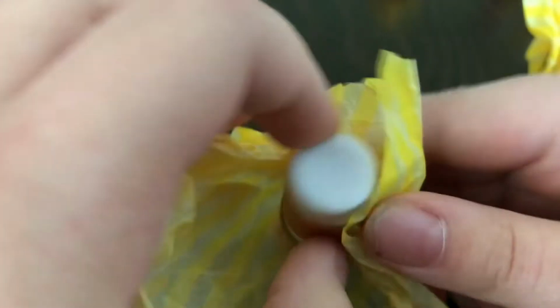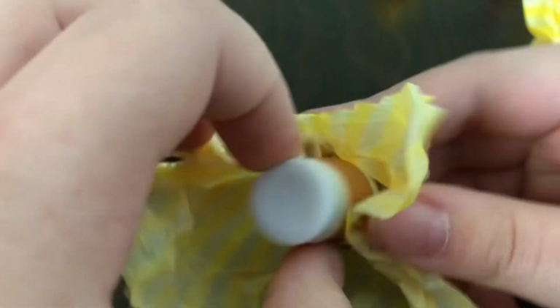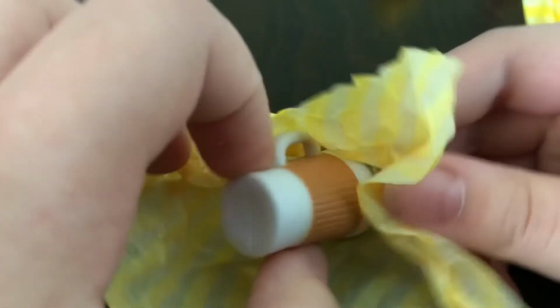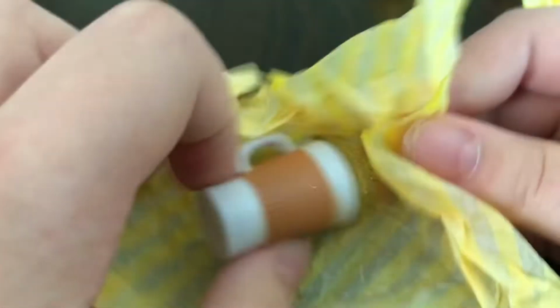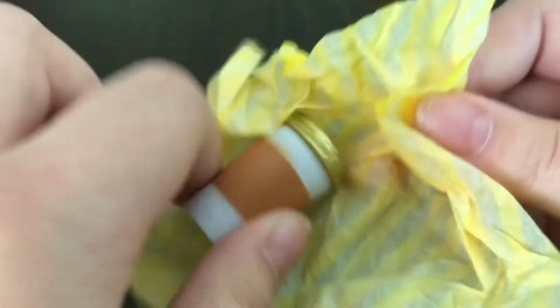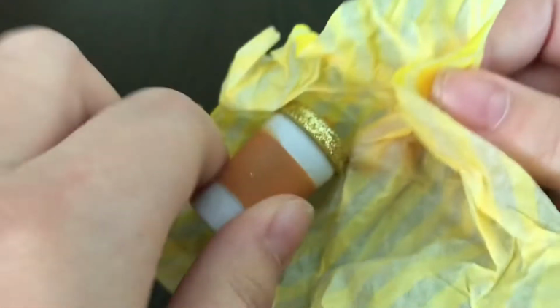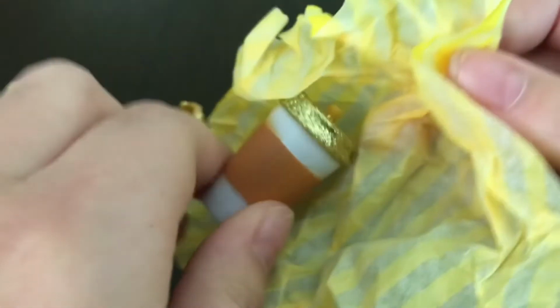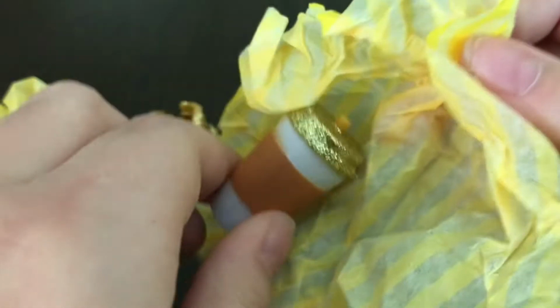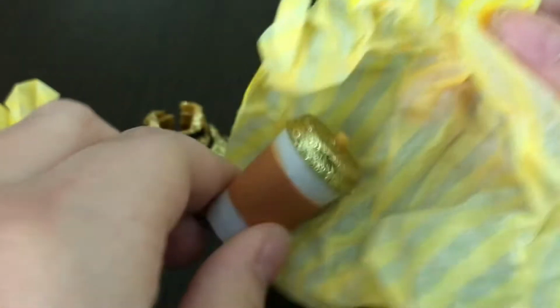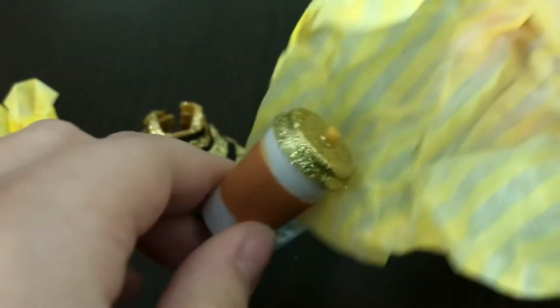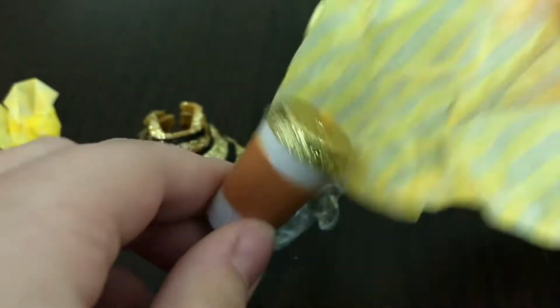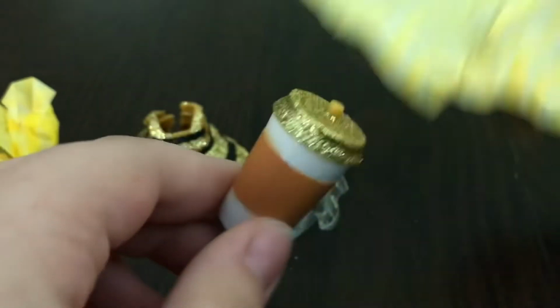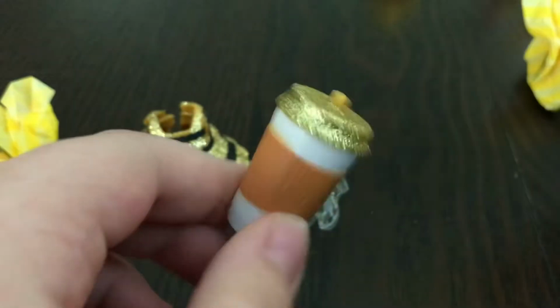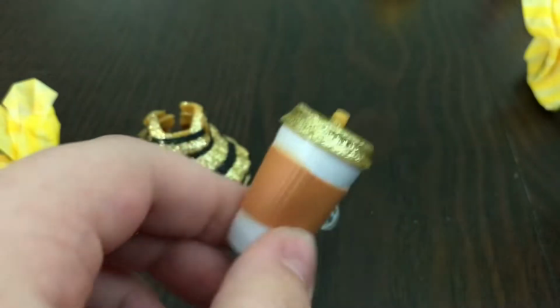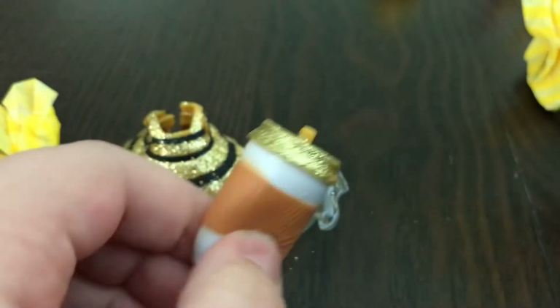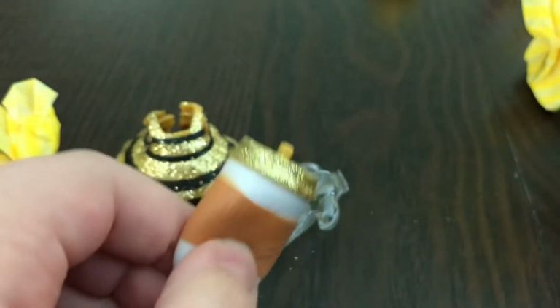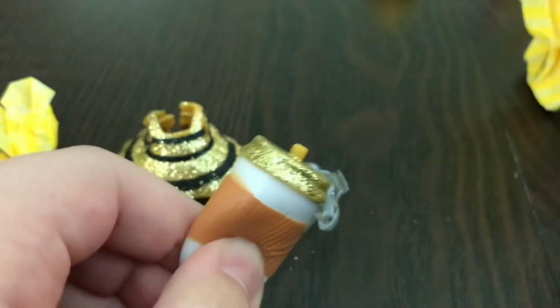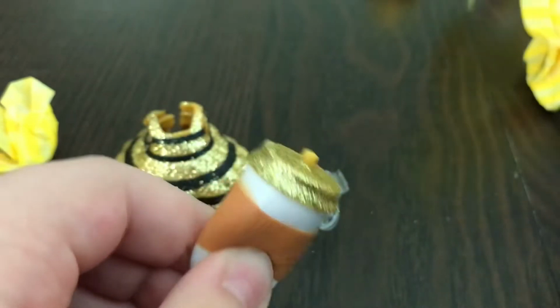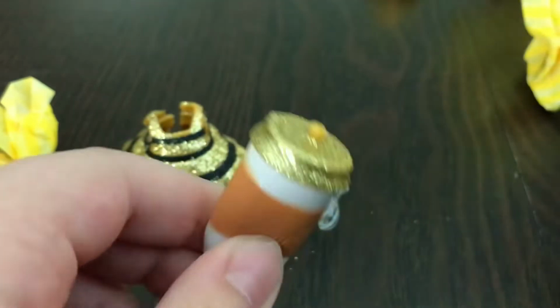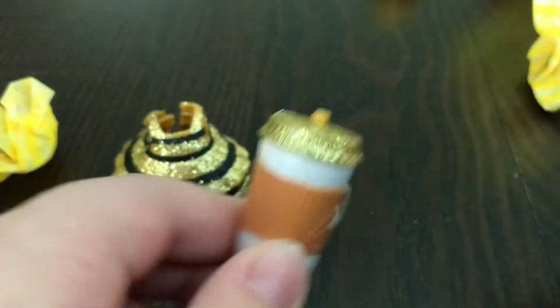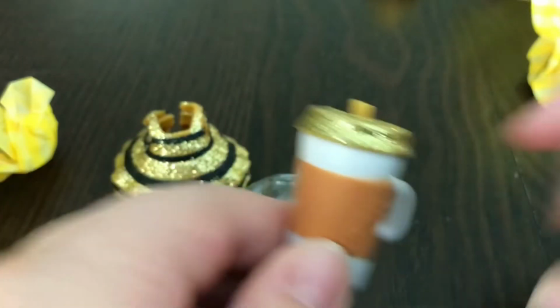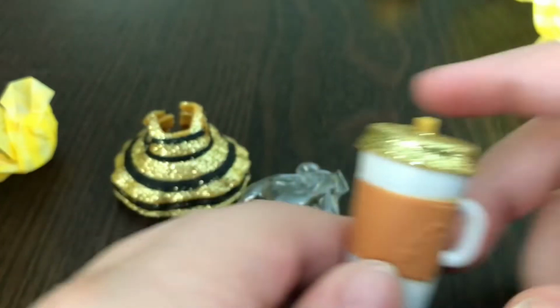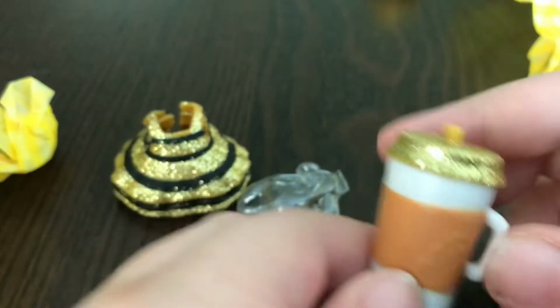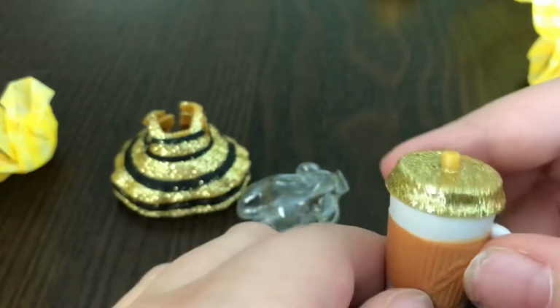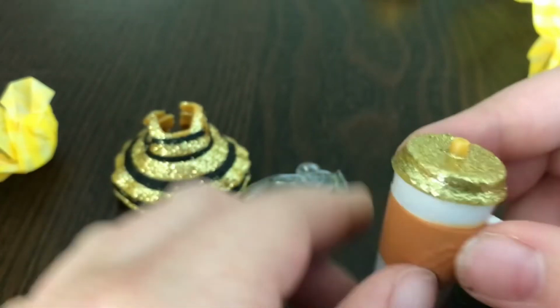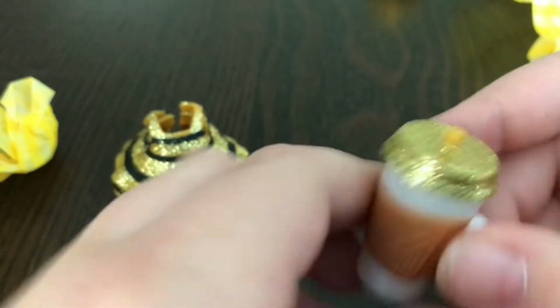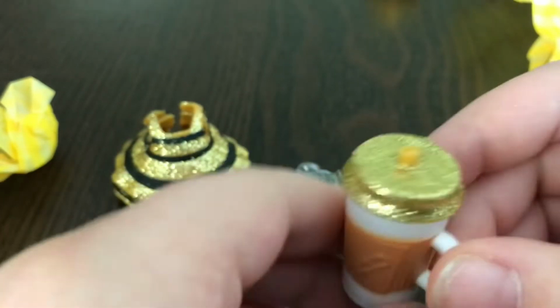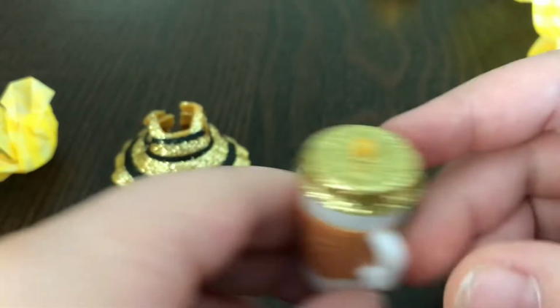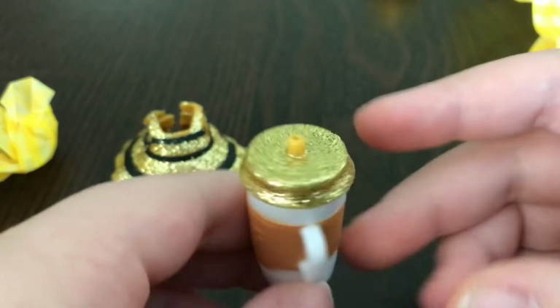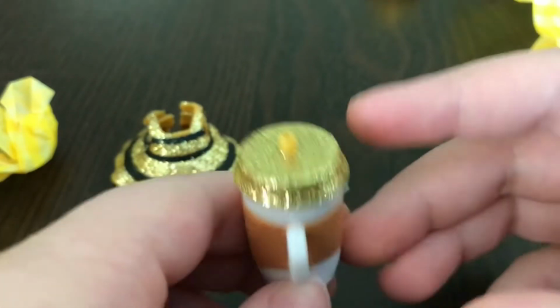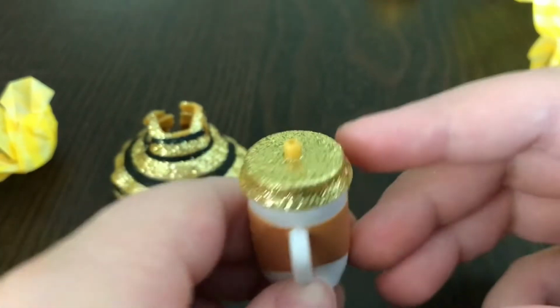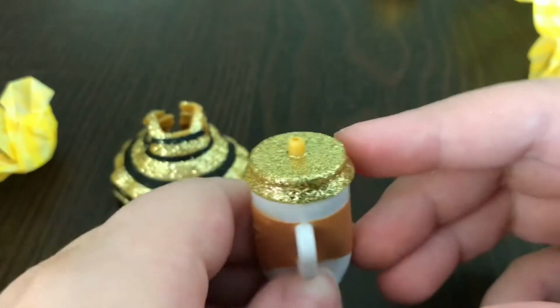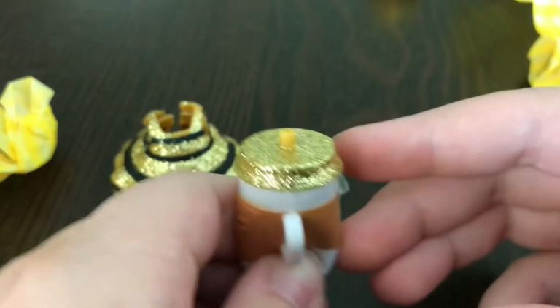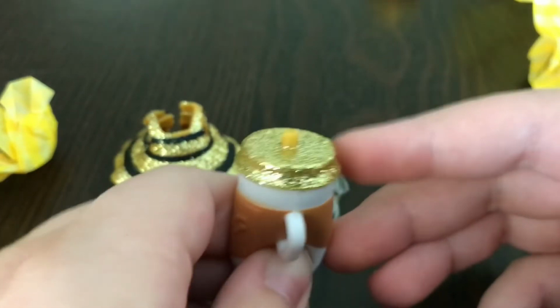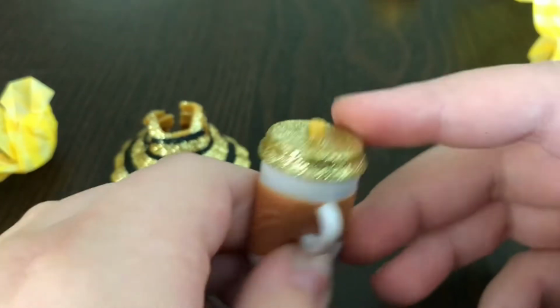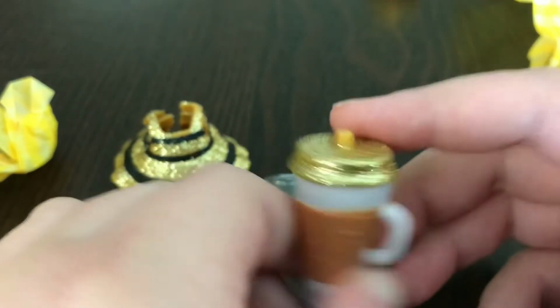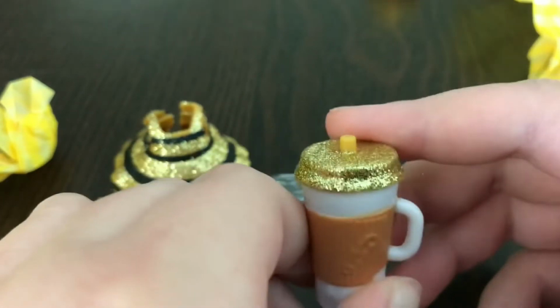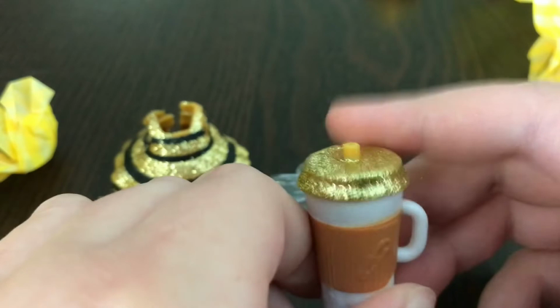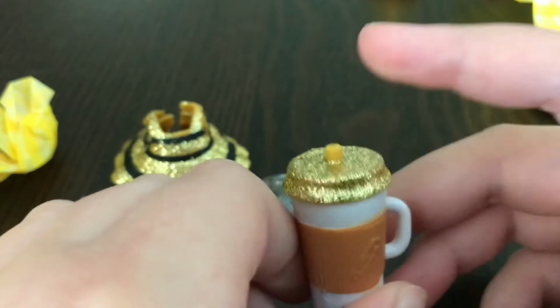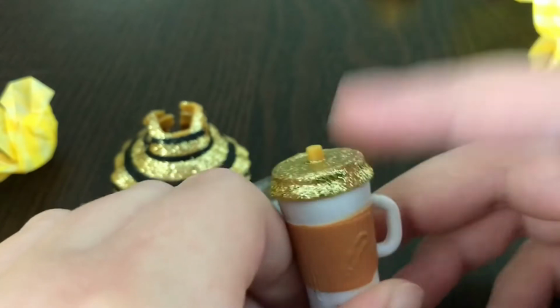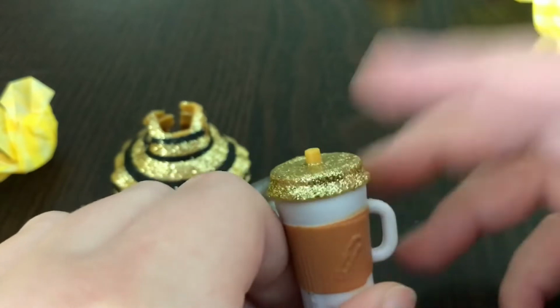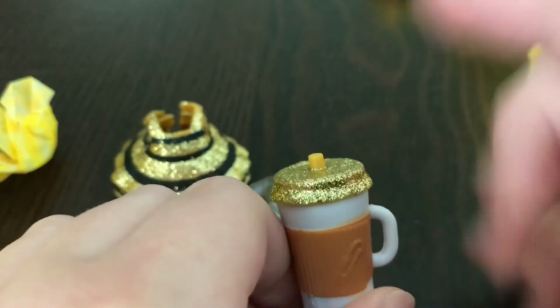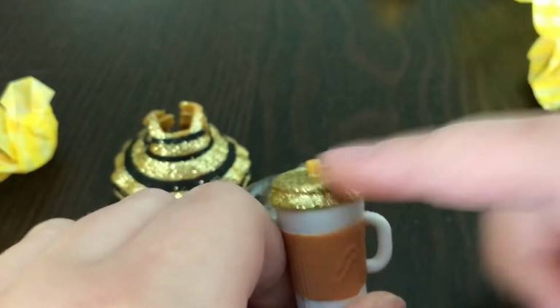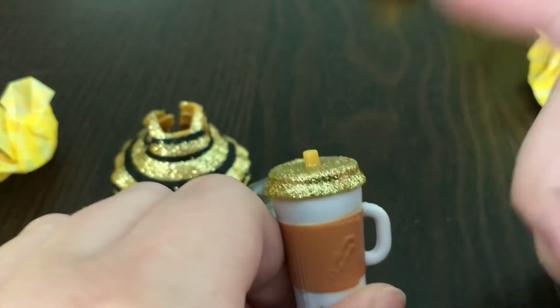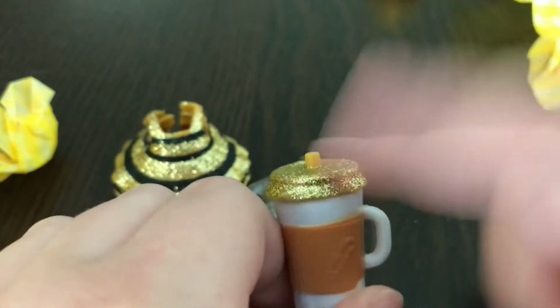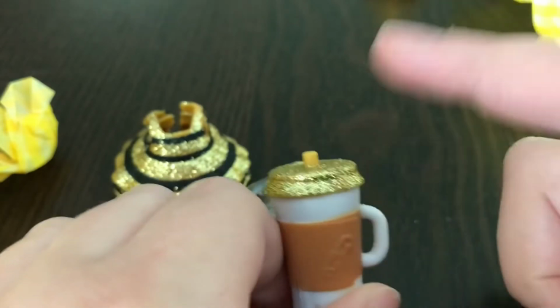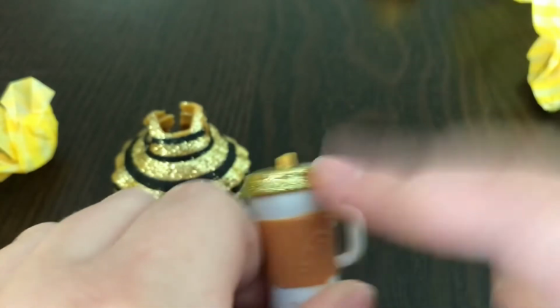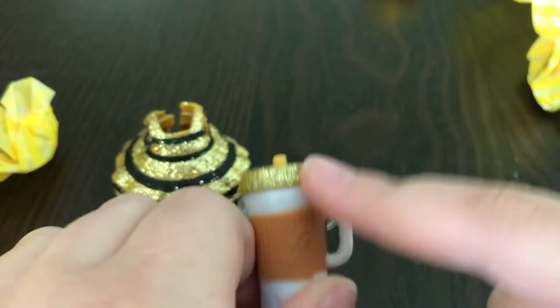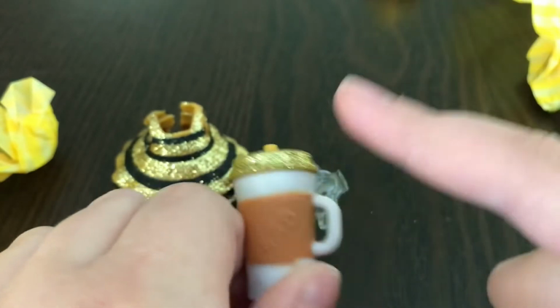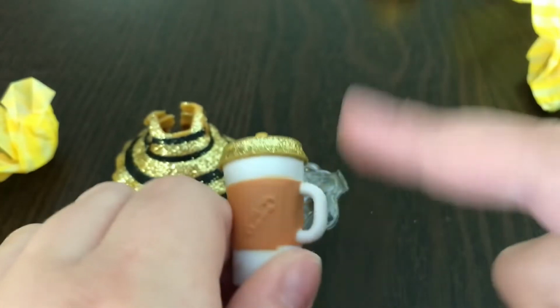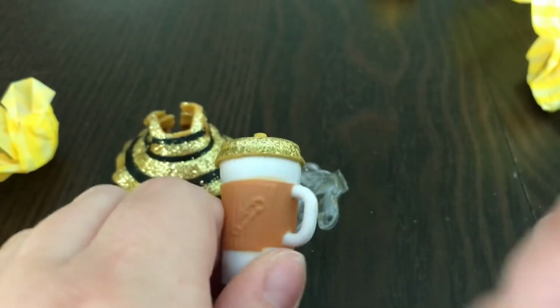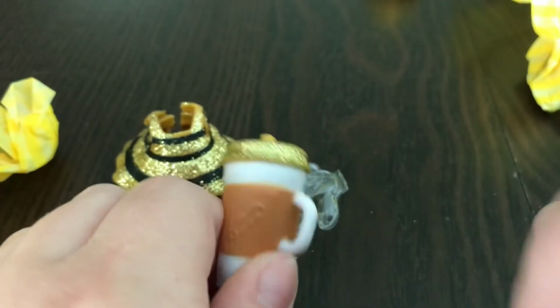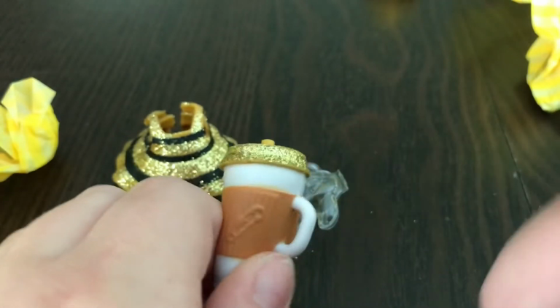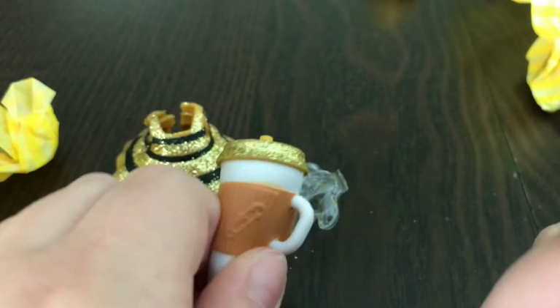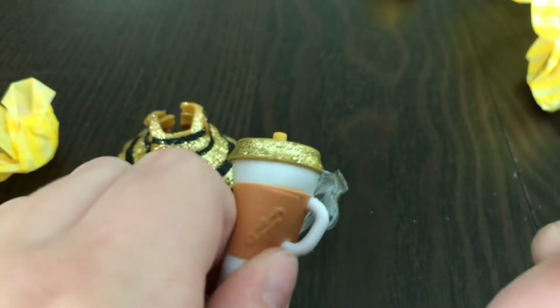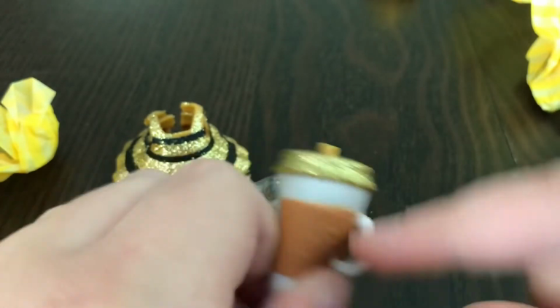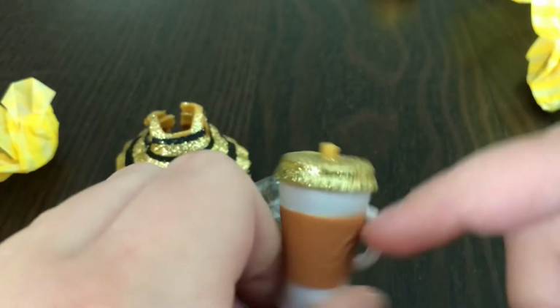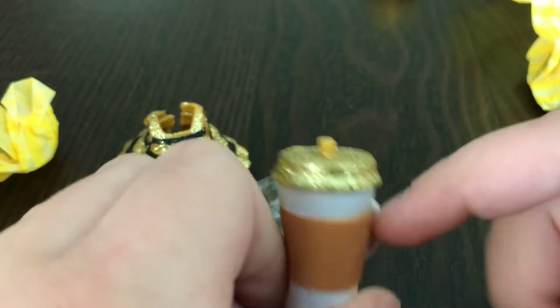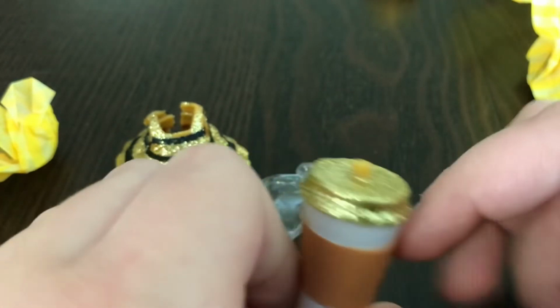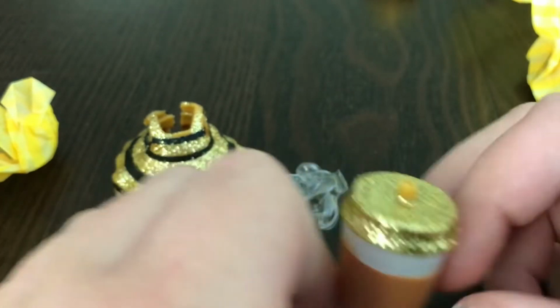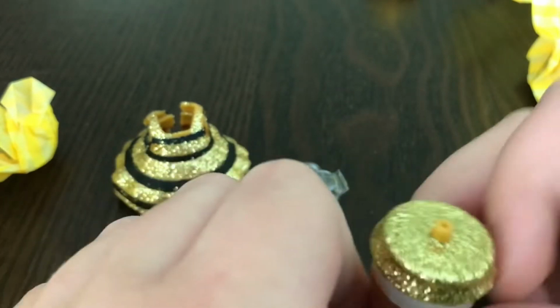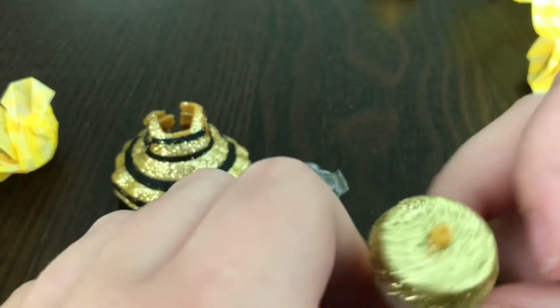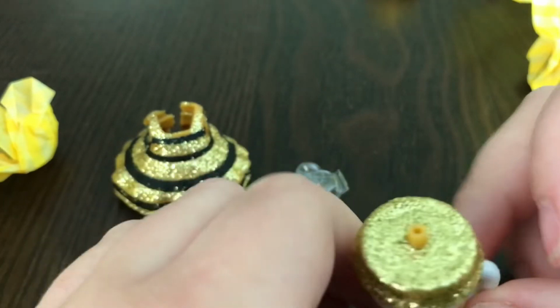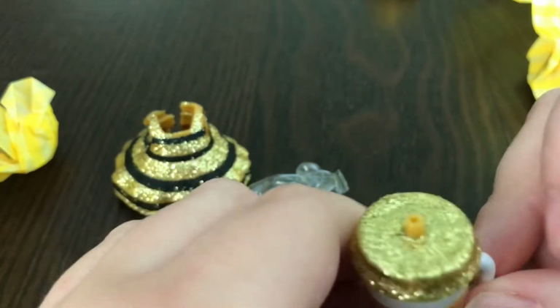And that's her soapy cup. Look at the super sparkly lid.